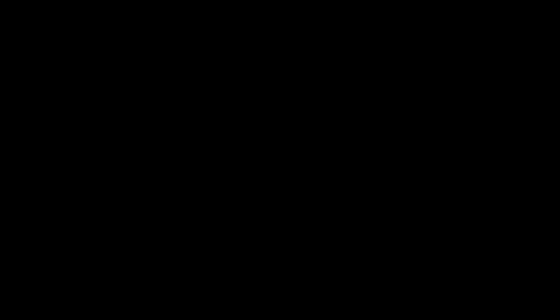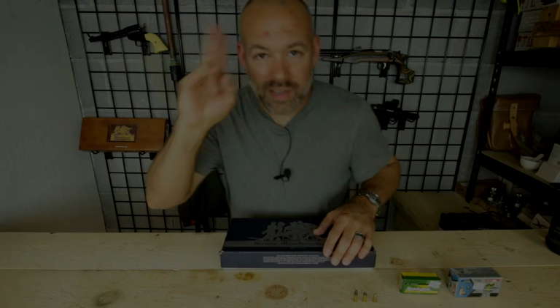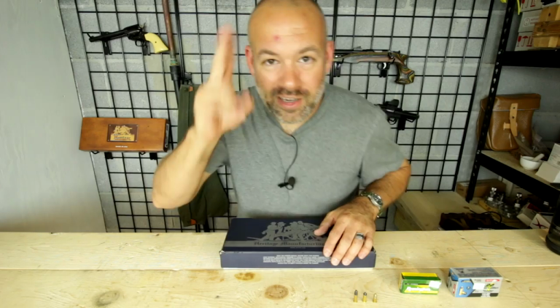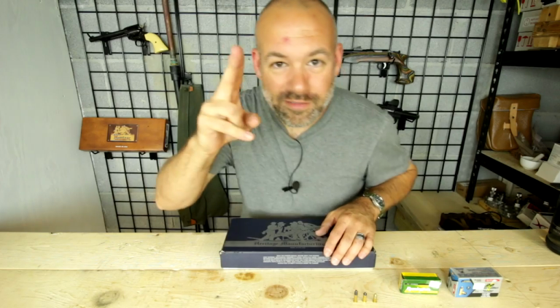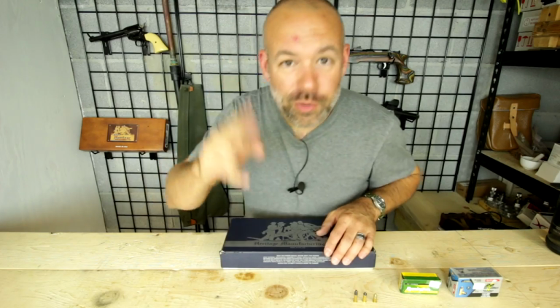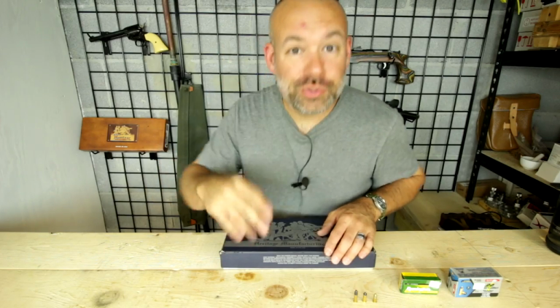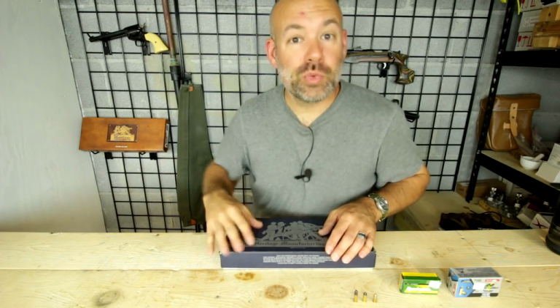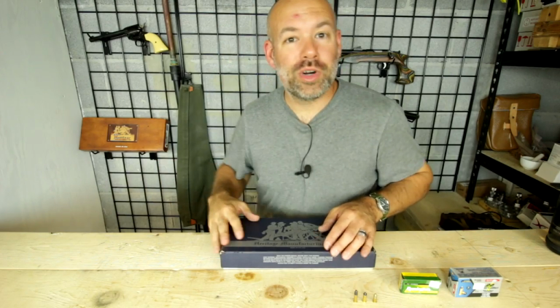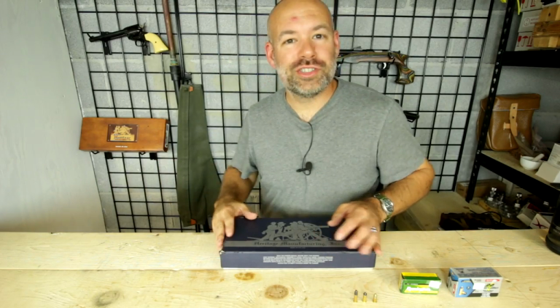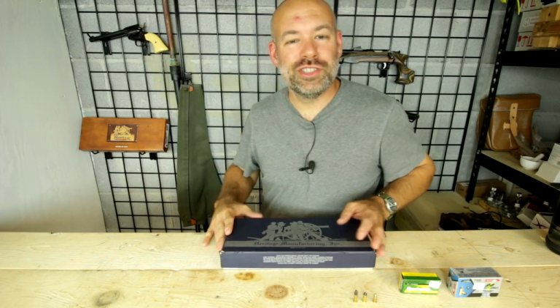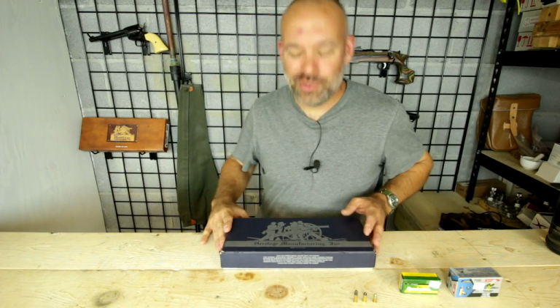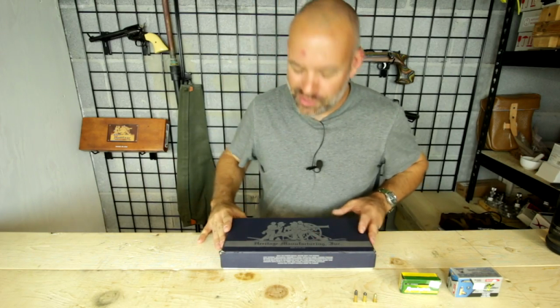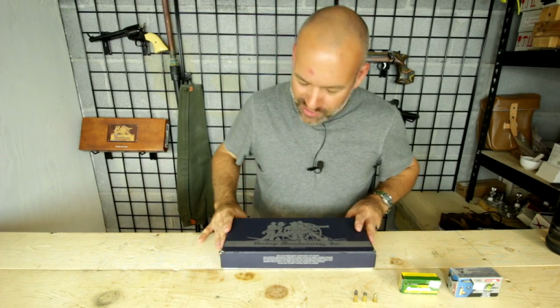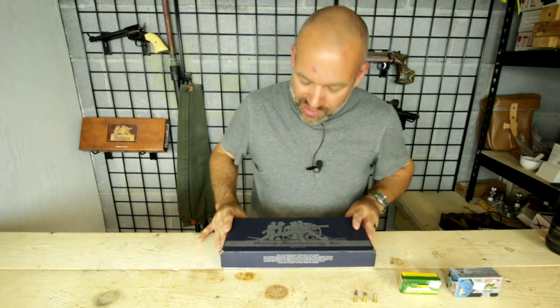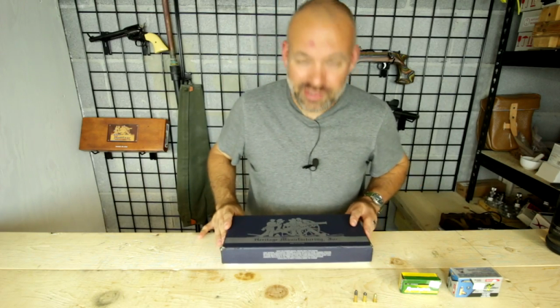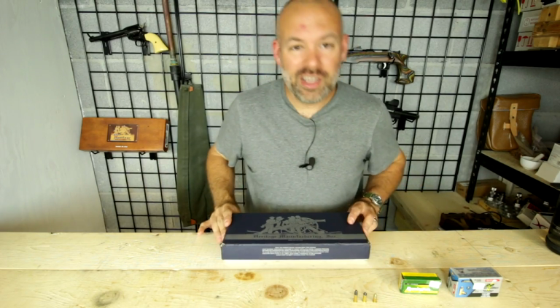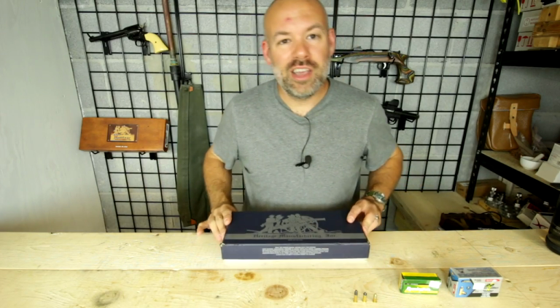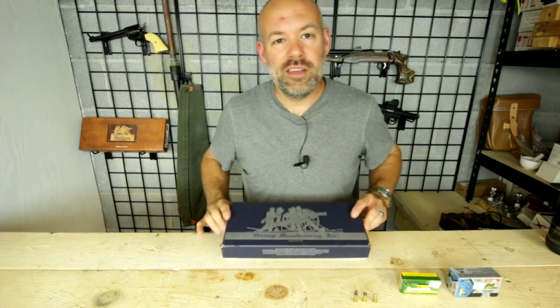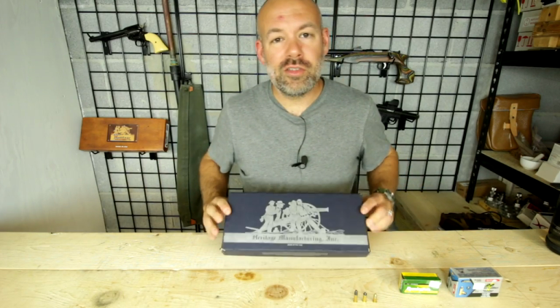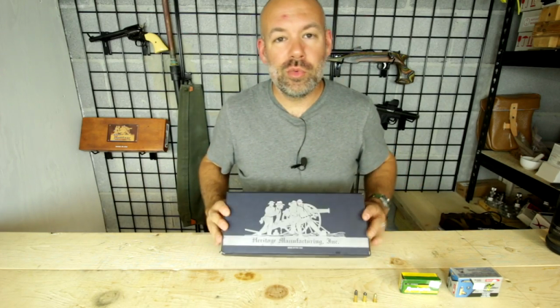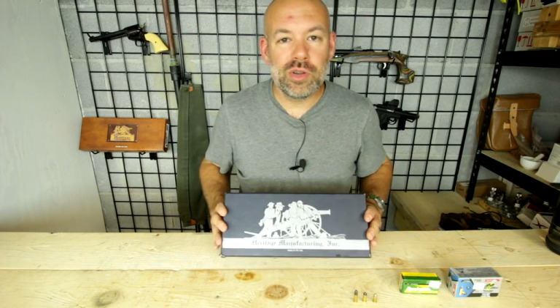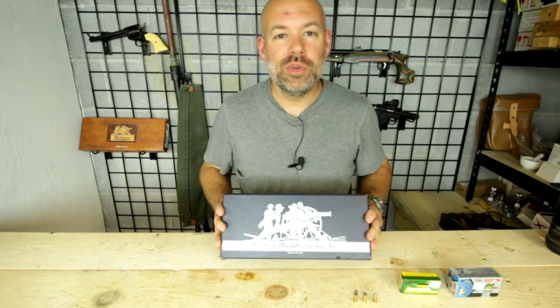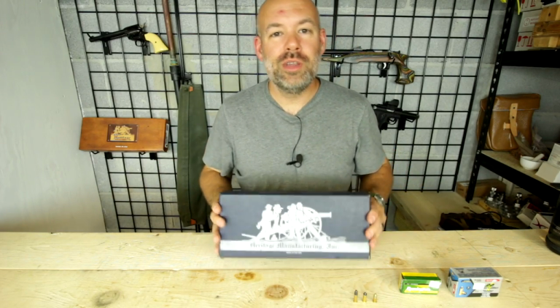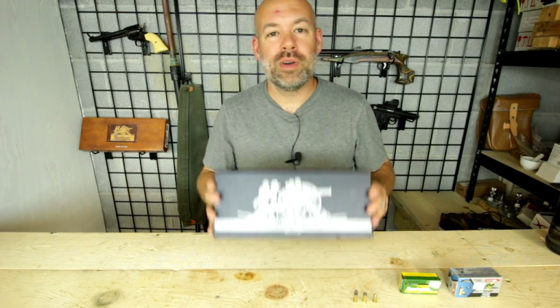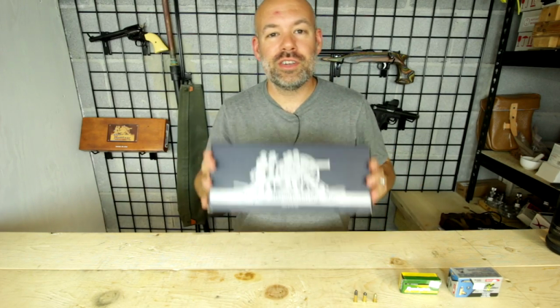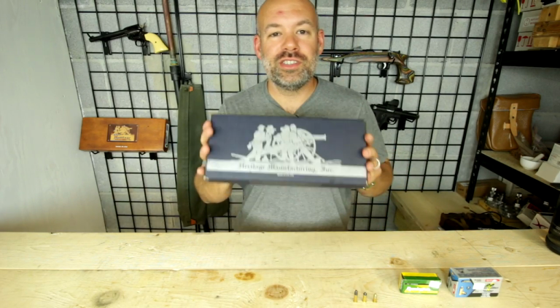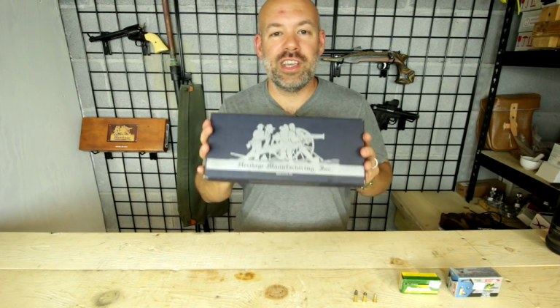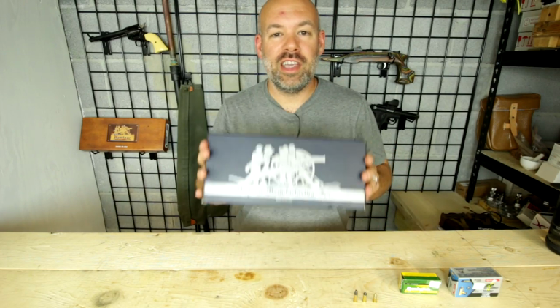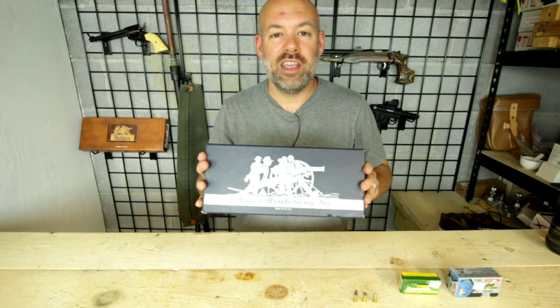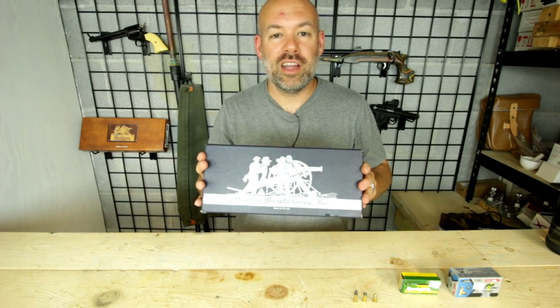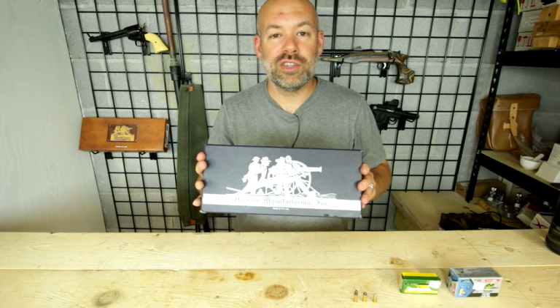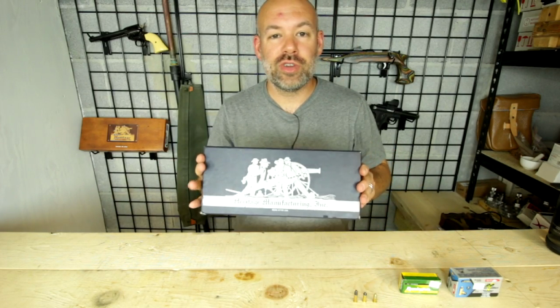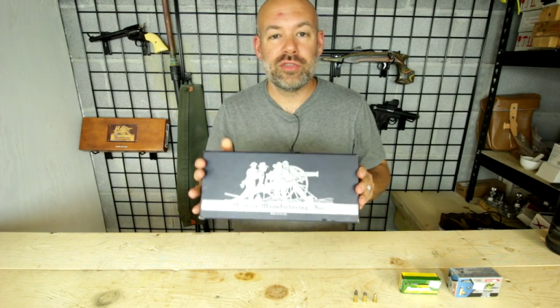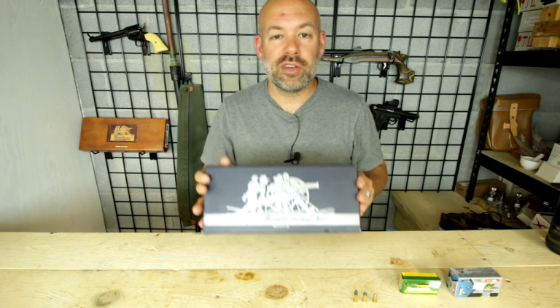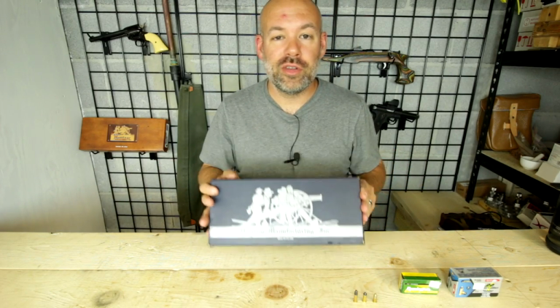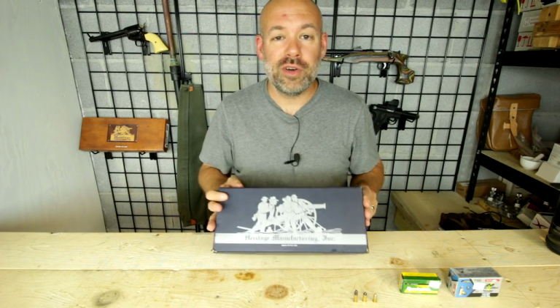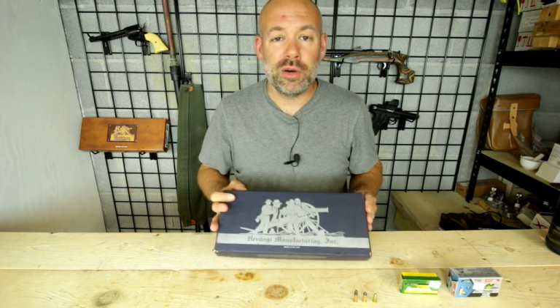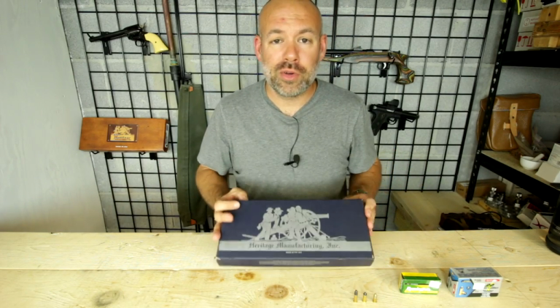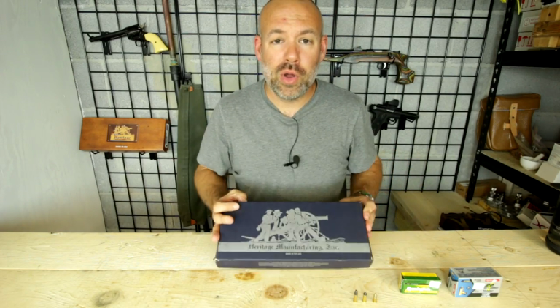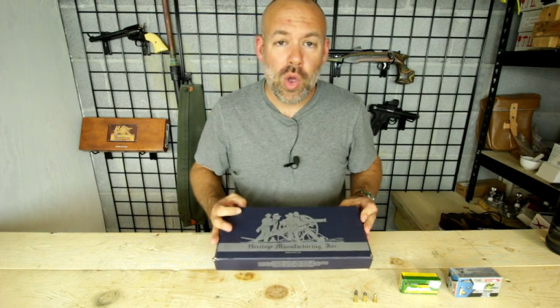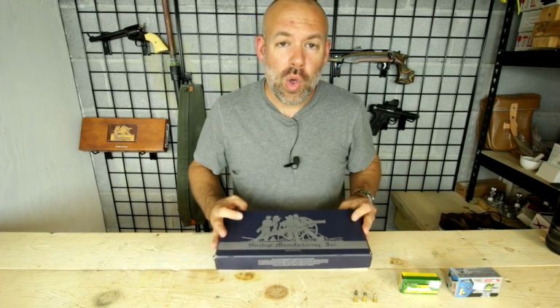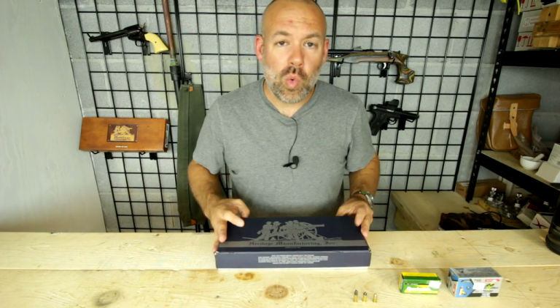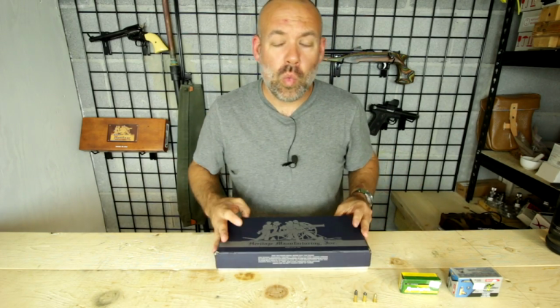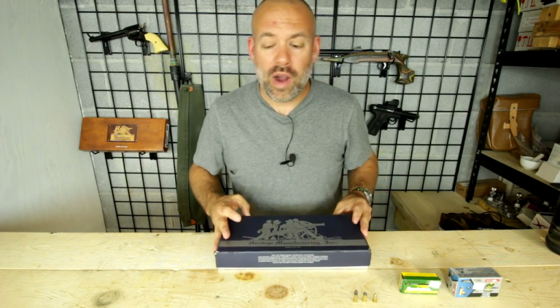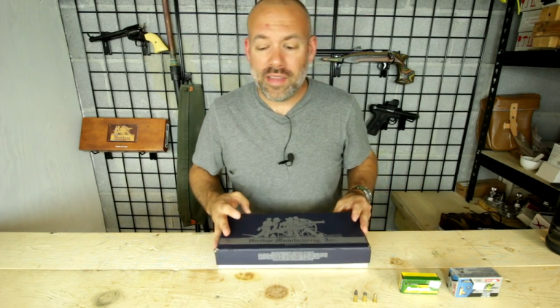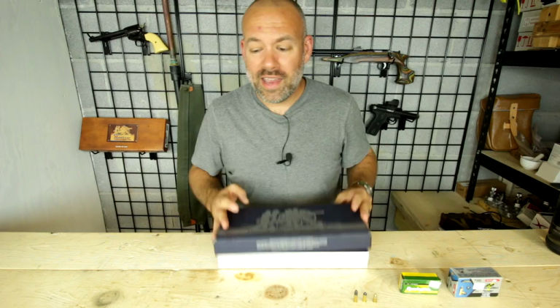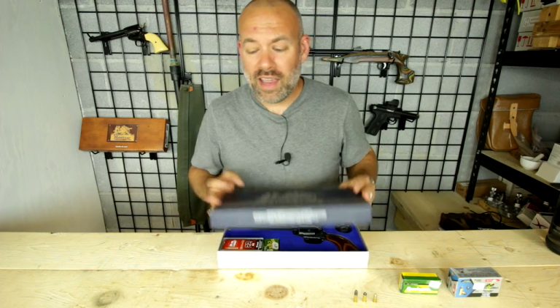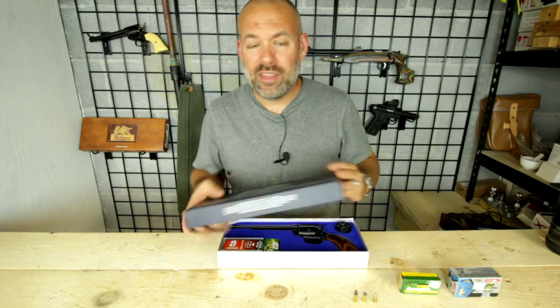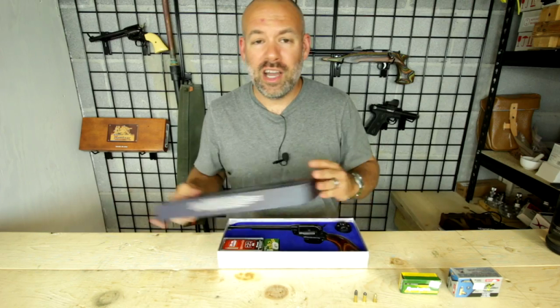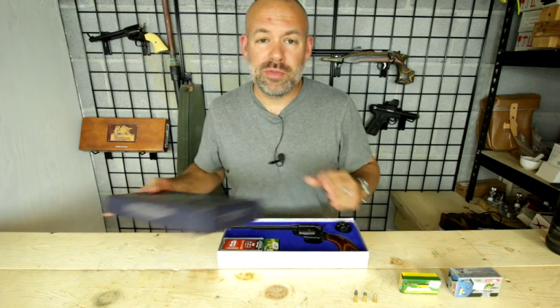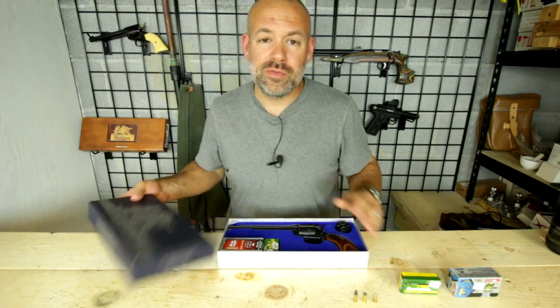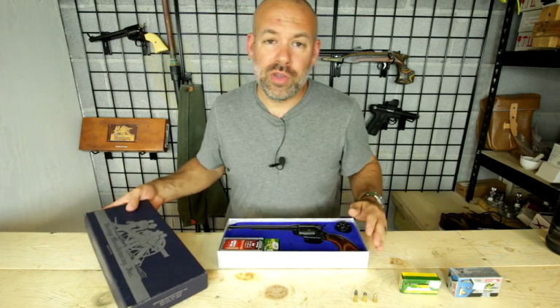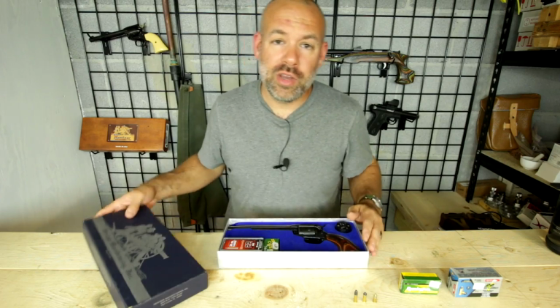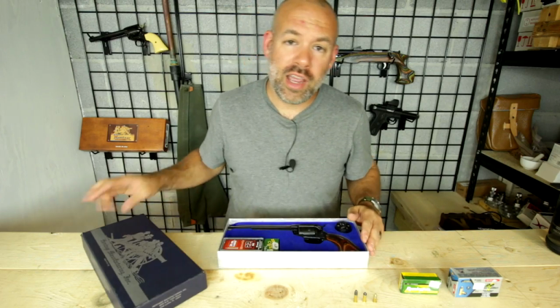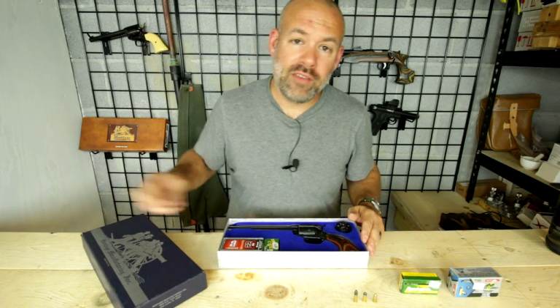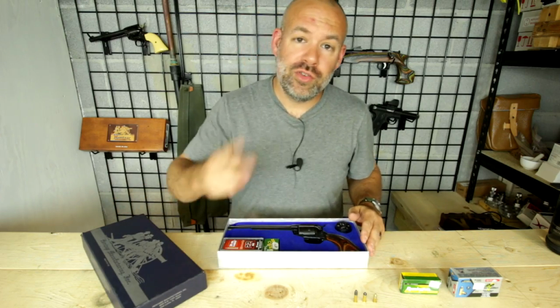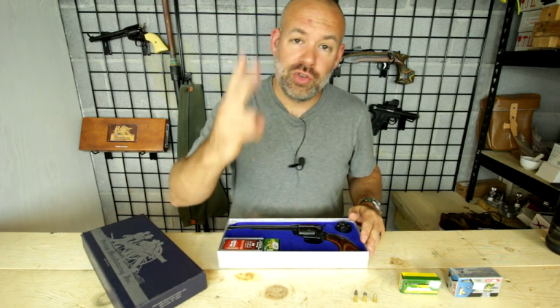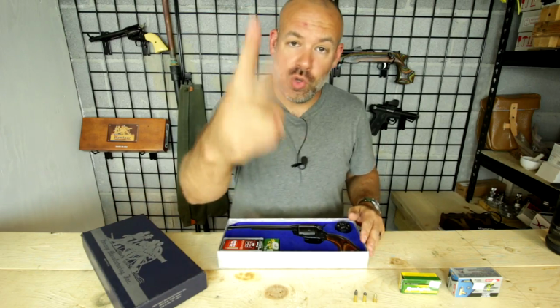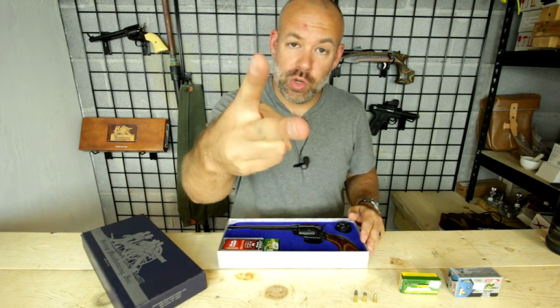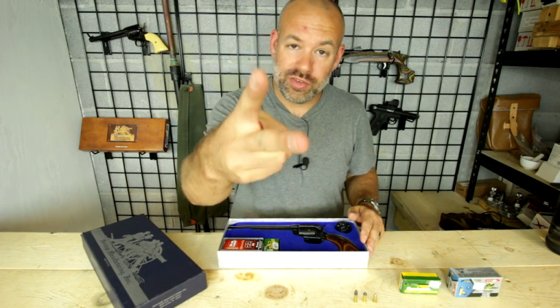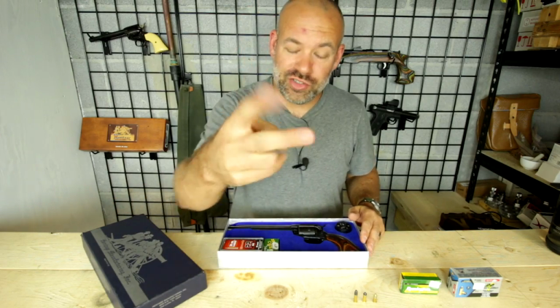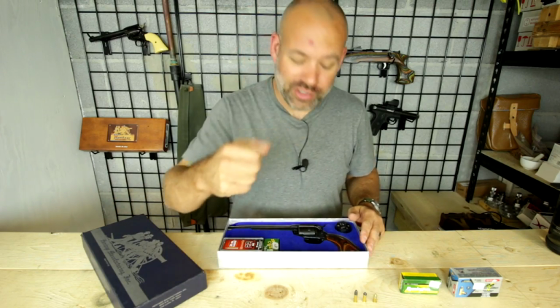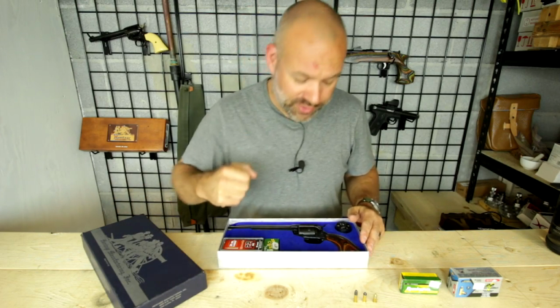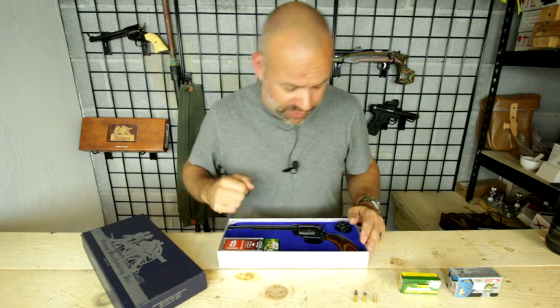Howdy folks, you're watching Deuce and Guns. Have you ever wondered when you purchase a Heritage Rough Rider revolver, why do they have the option for you to have two different cylinders?